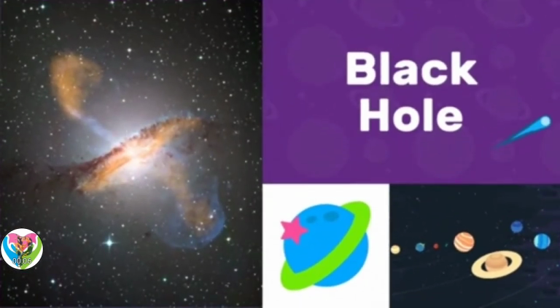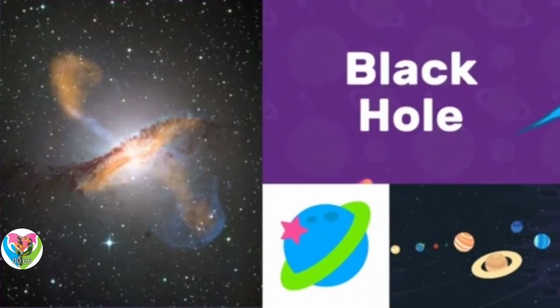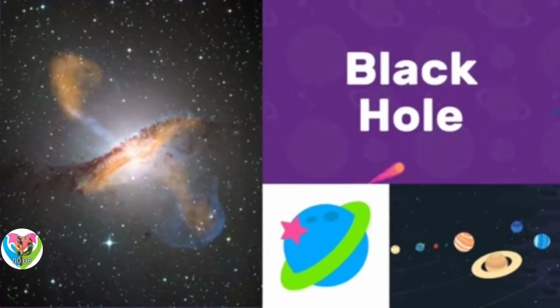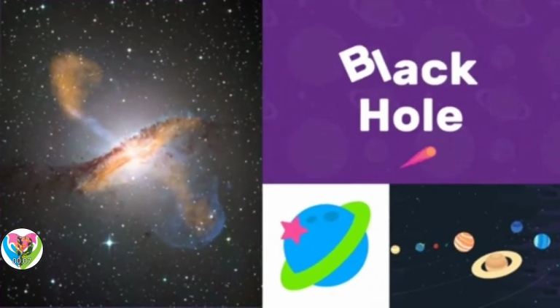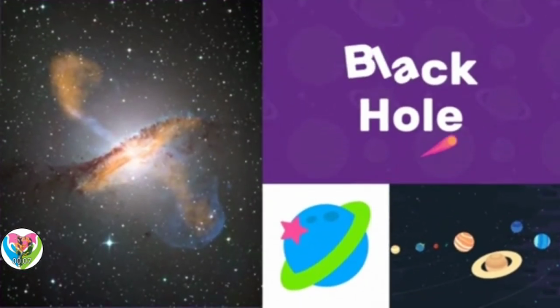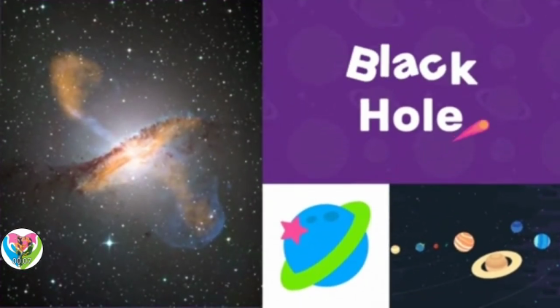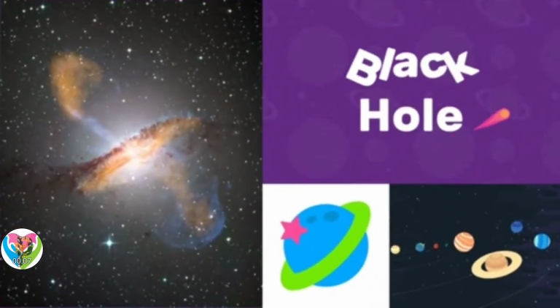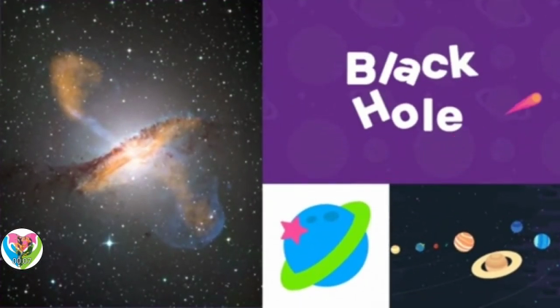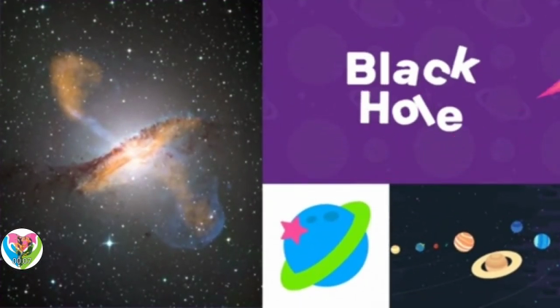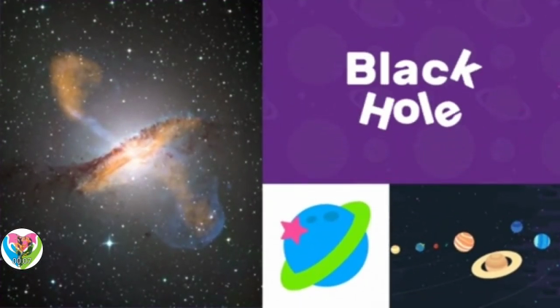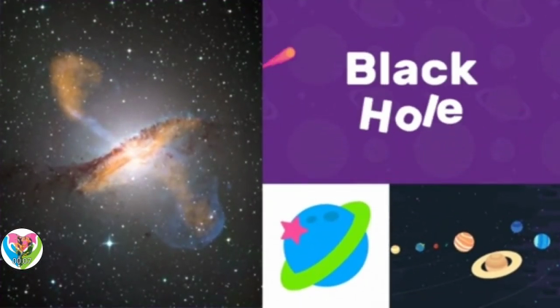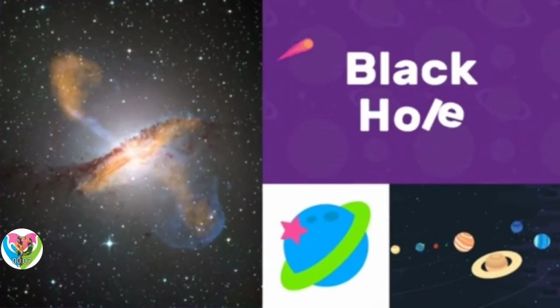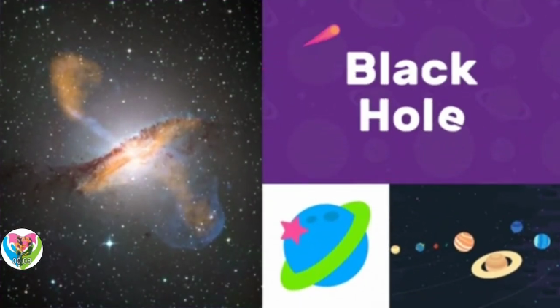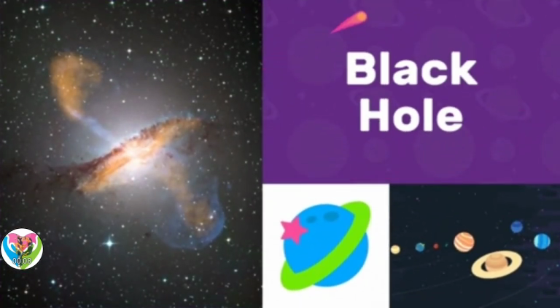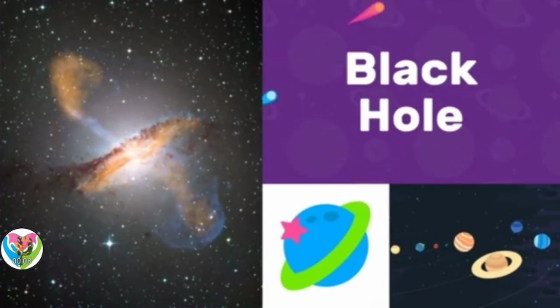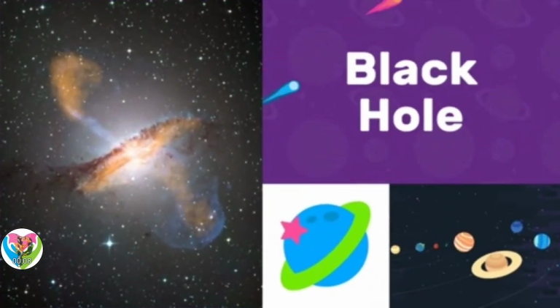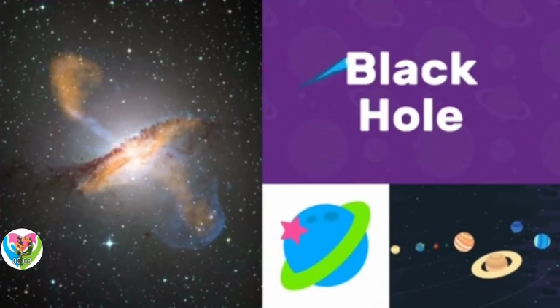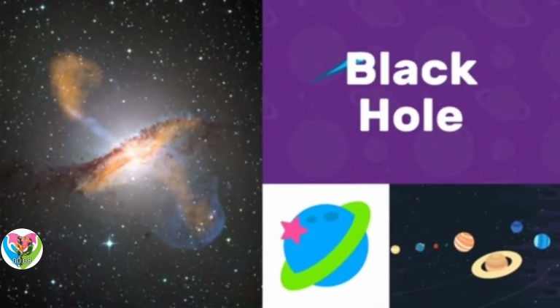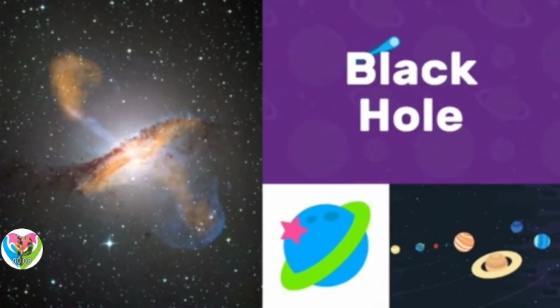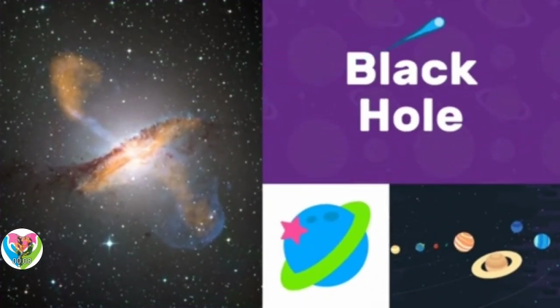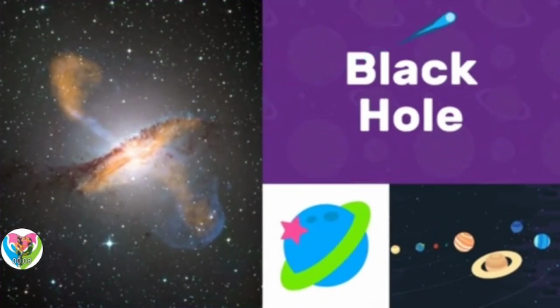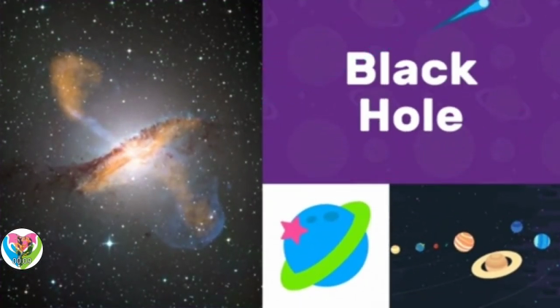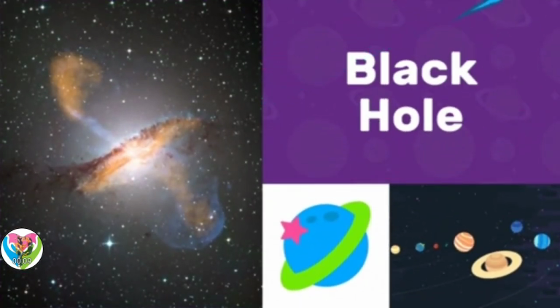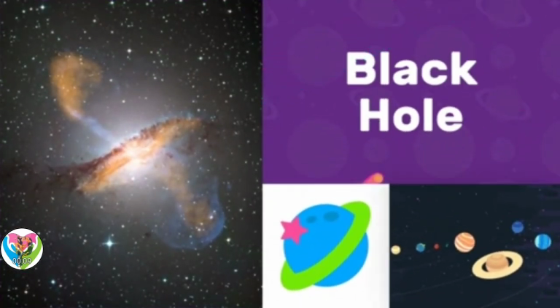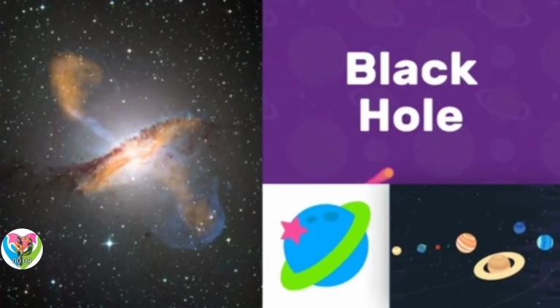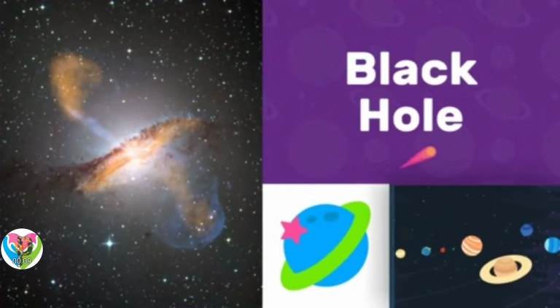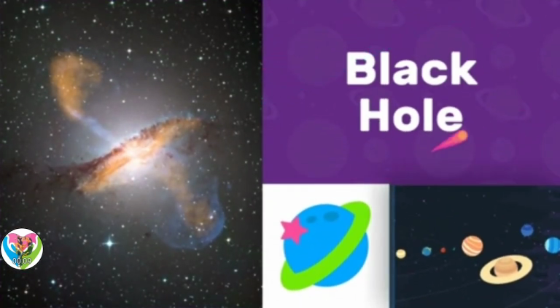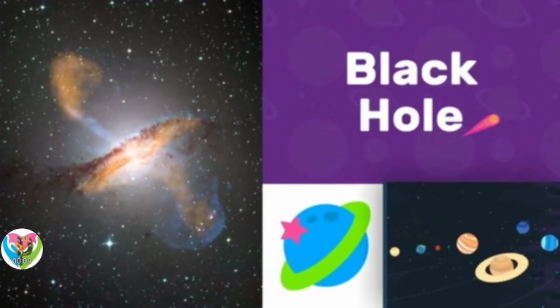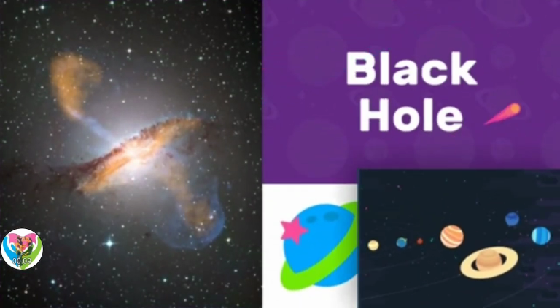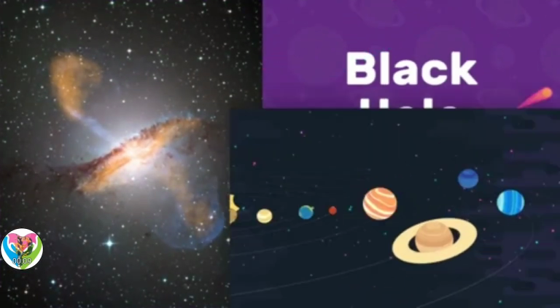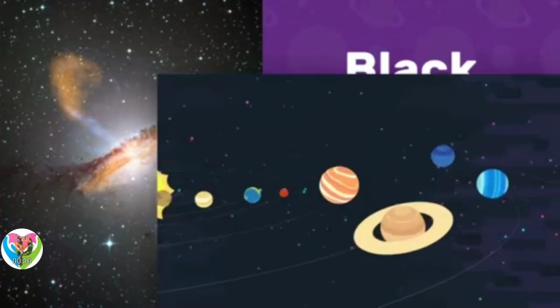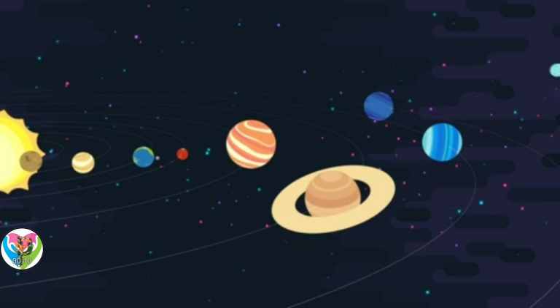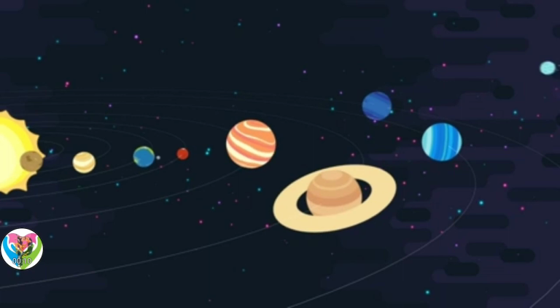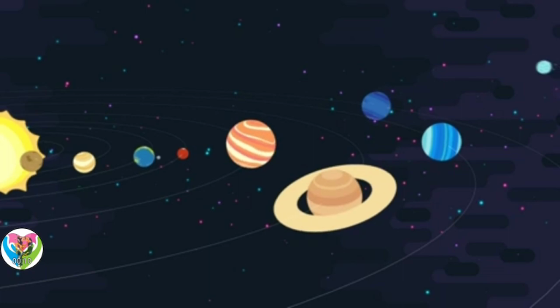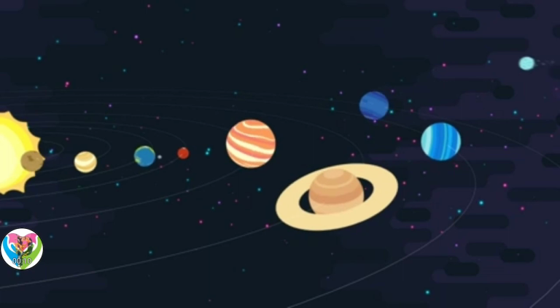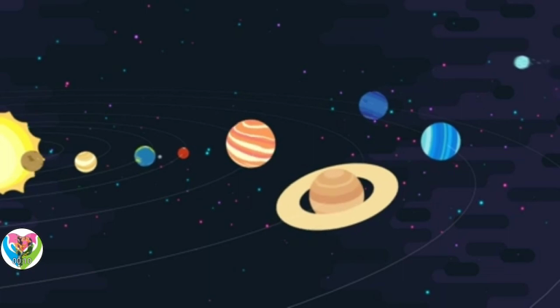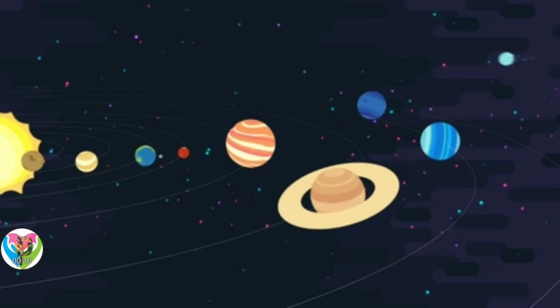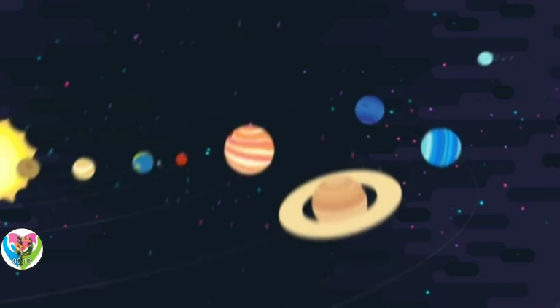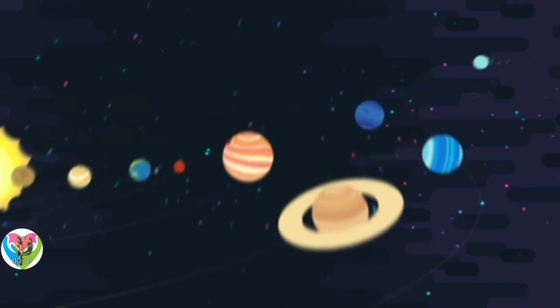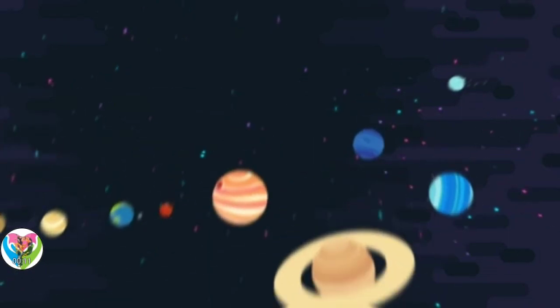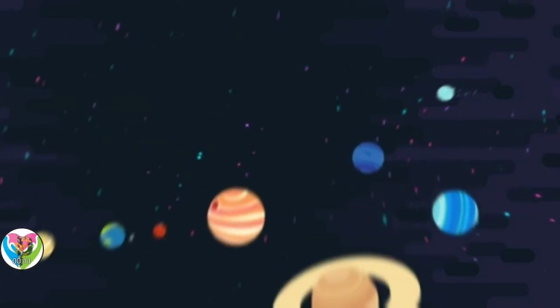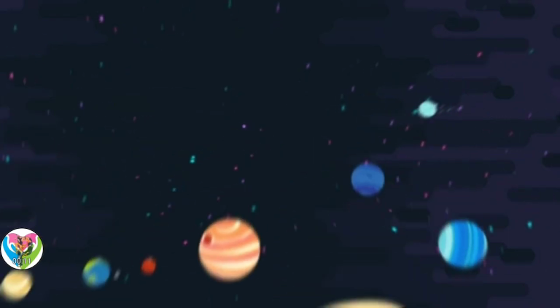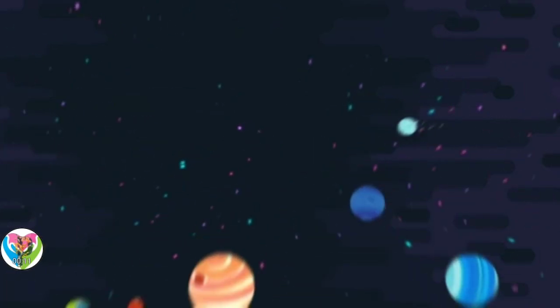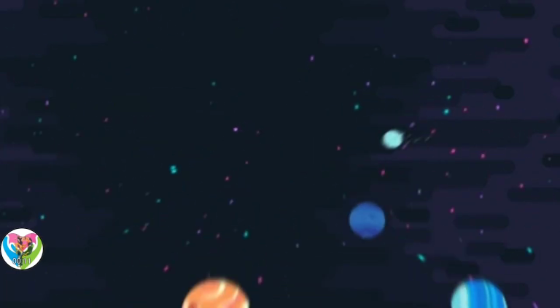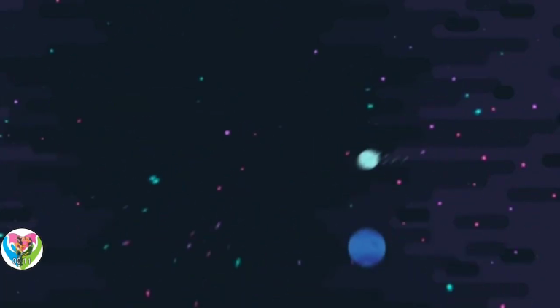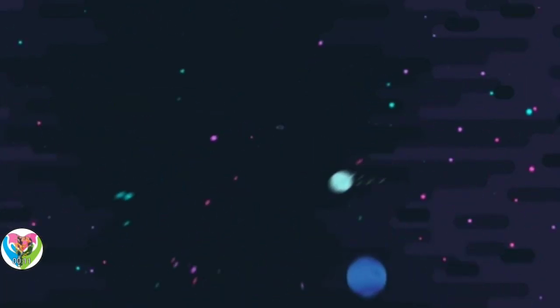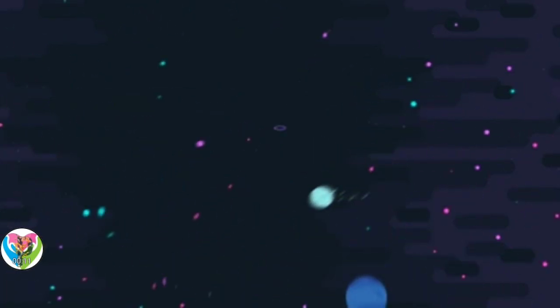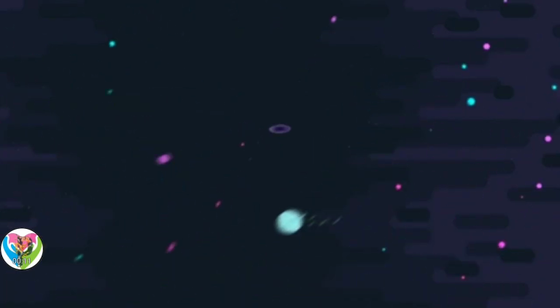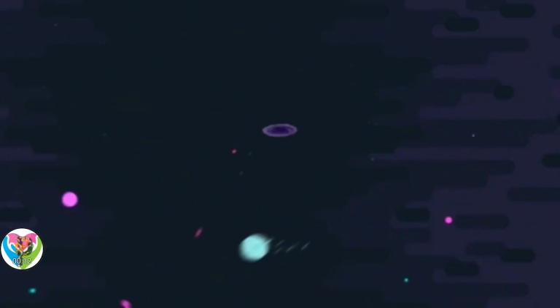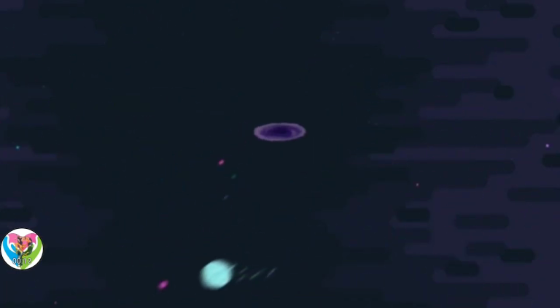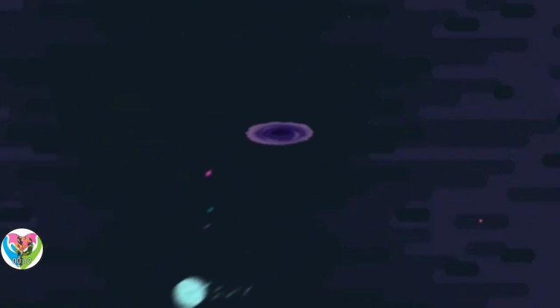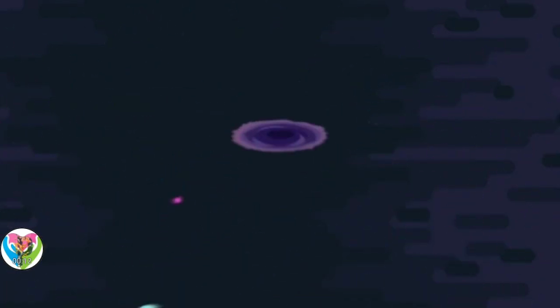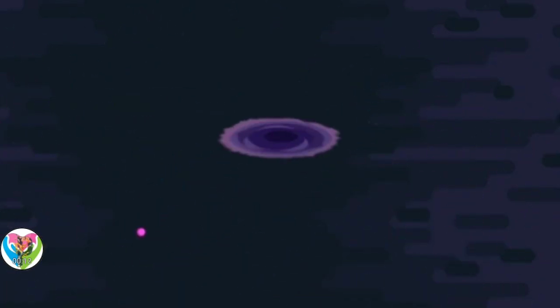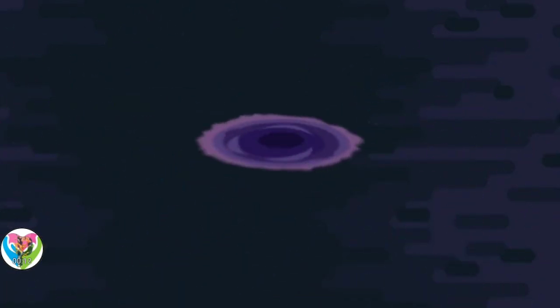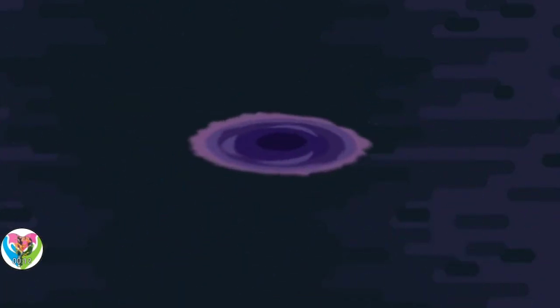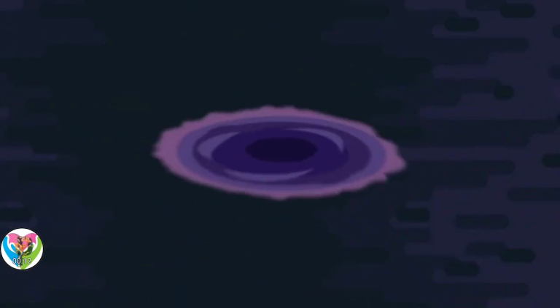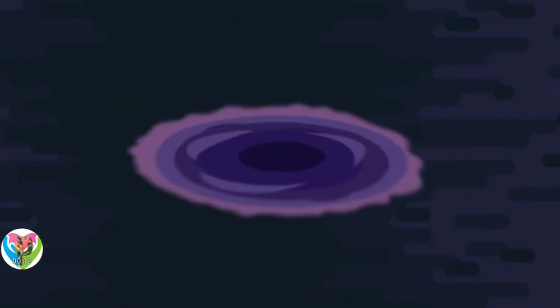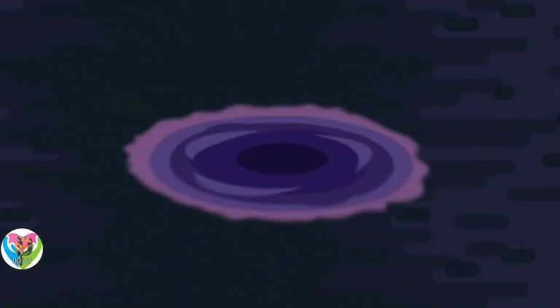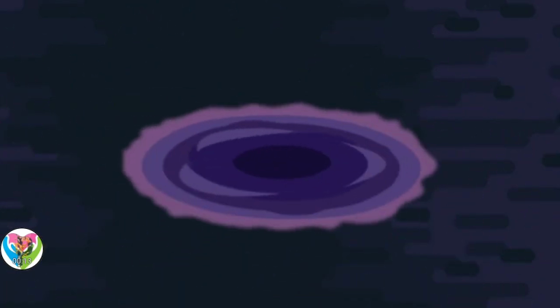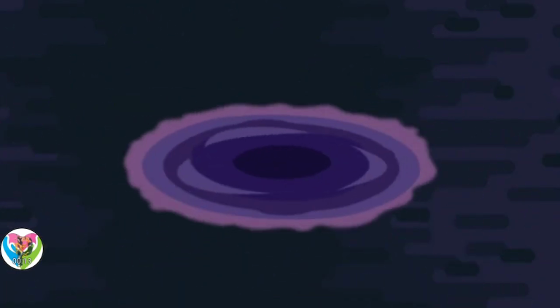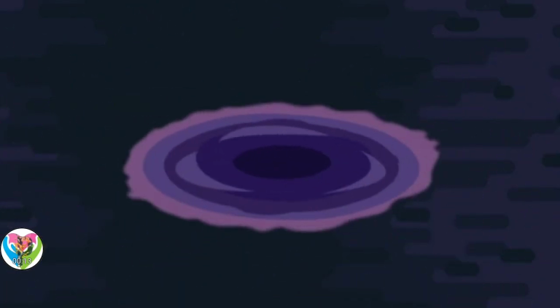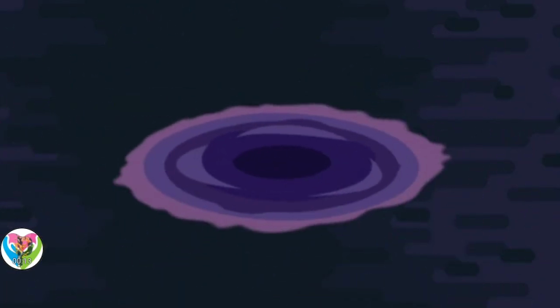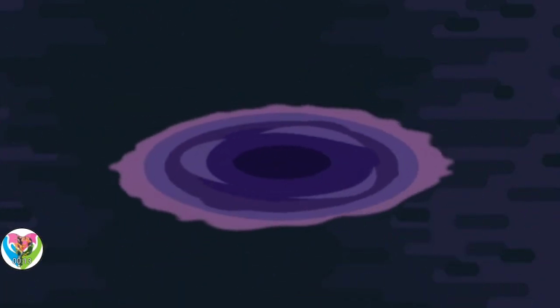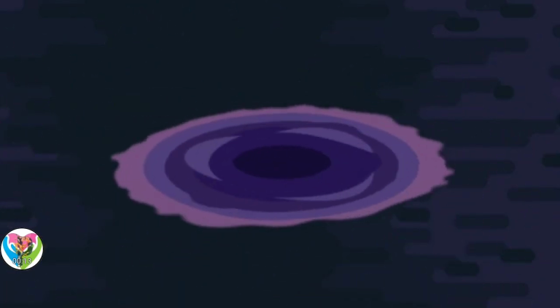Black holes happen in many places in the universe.